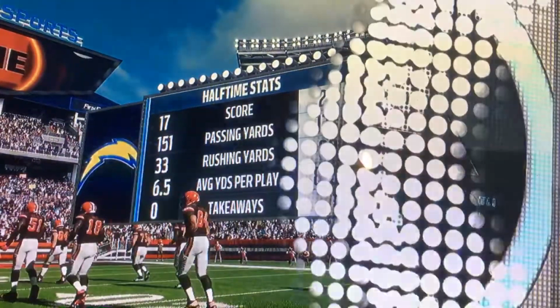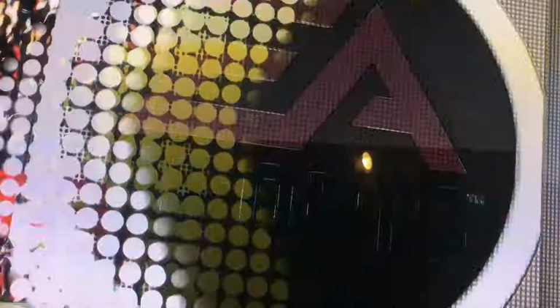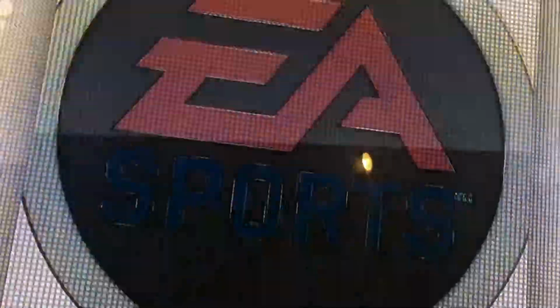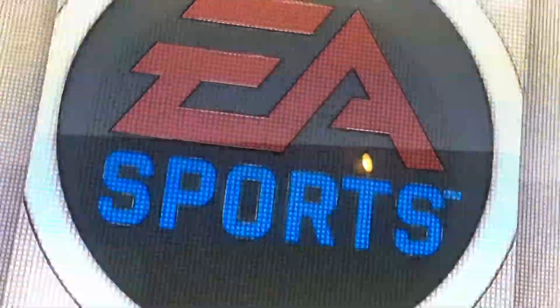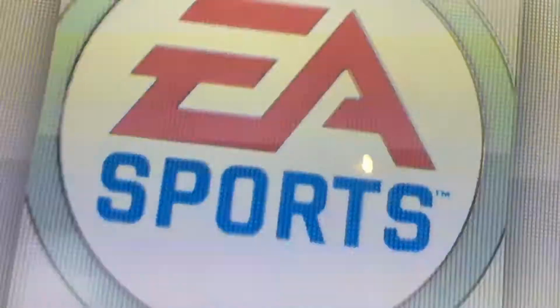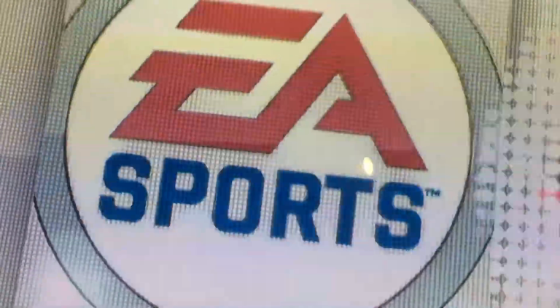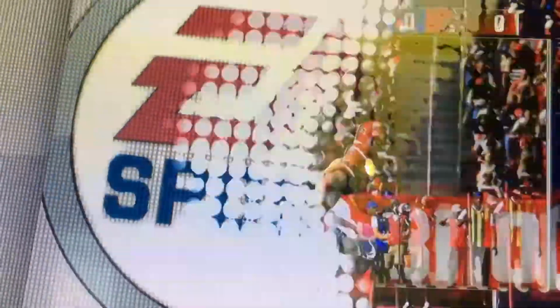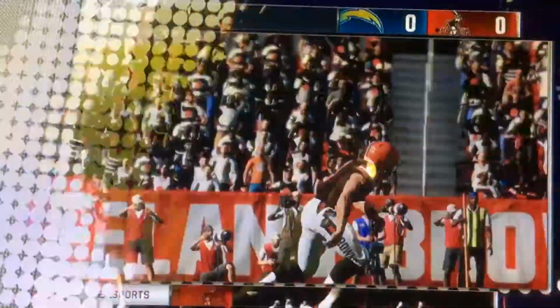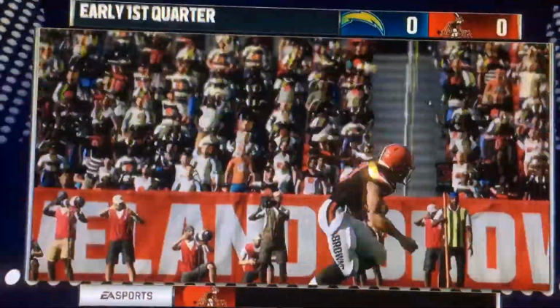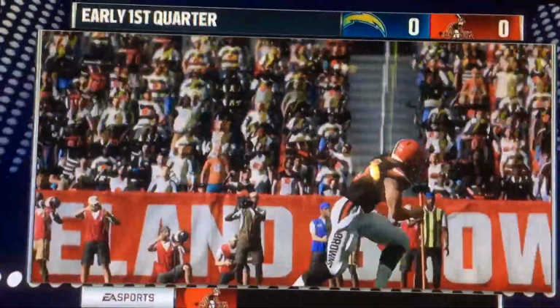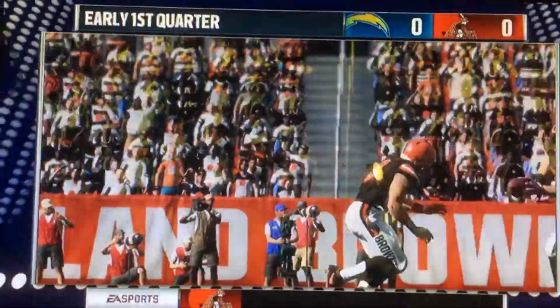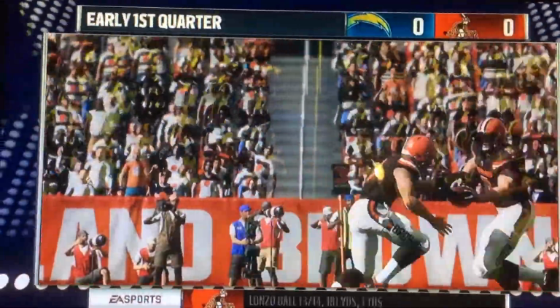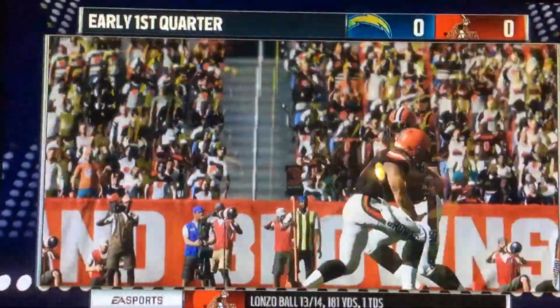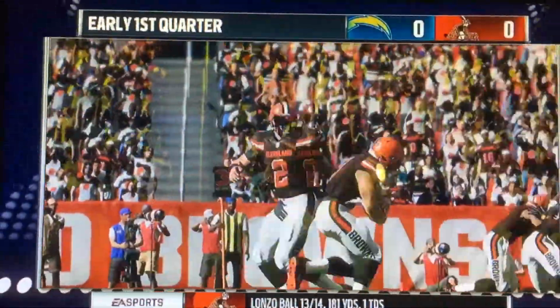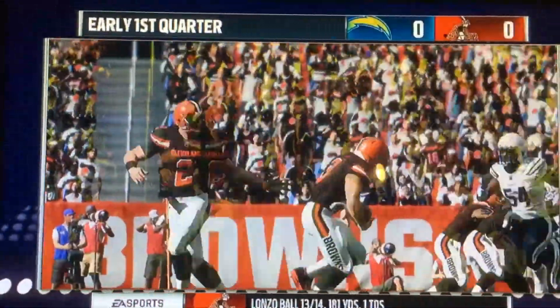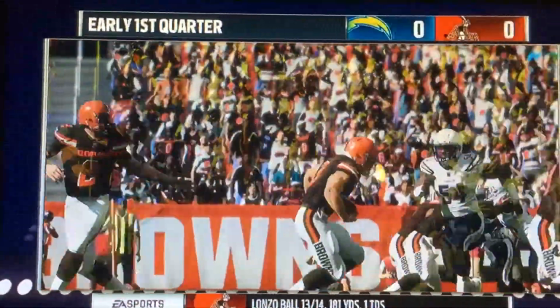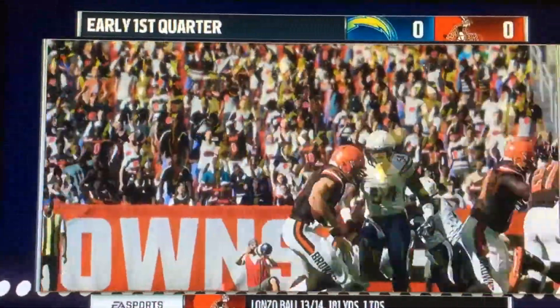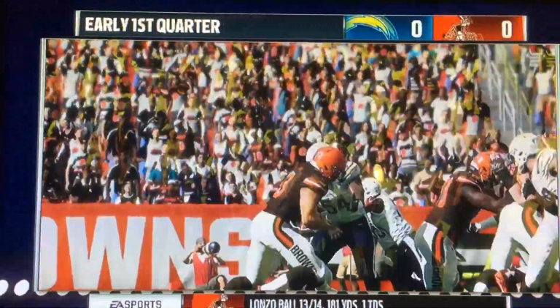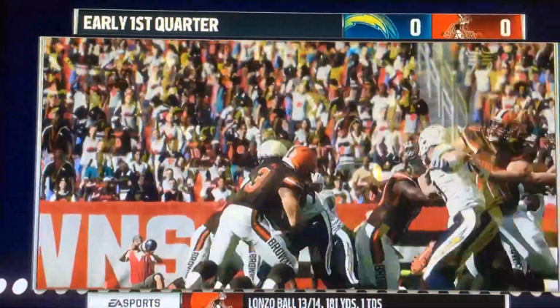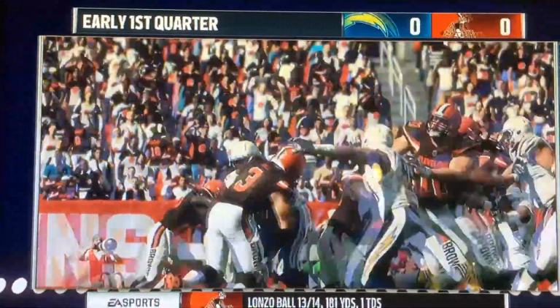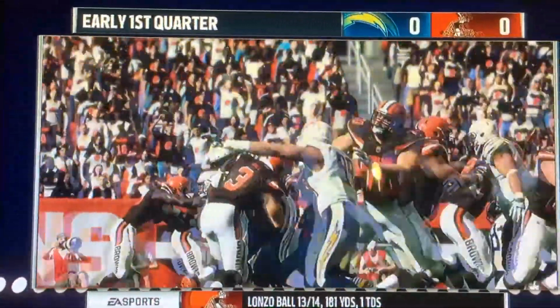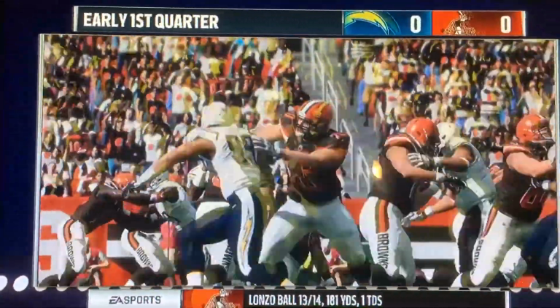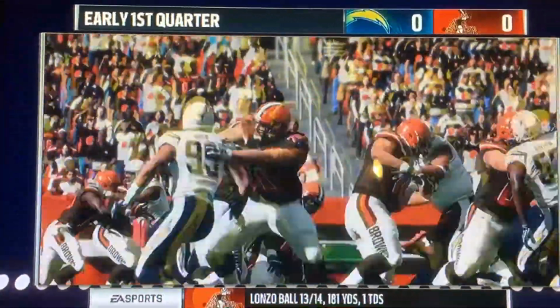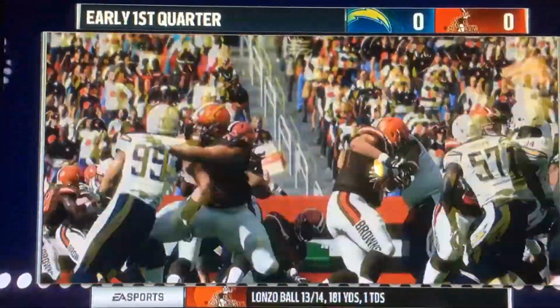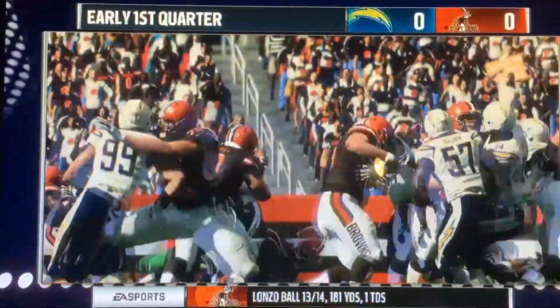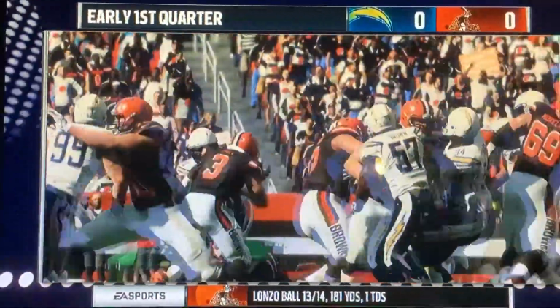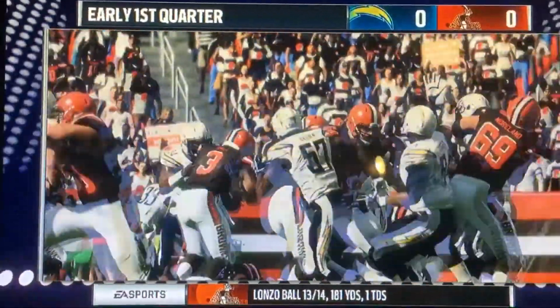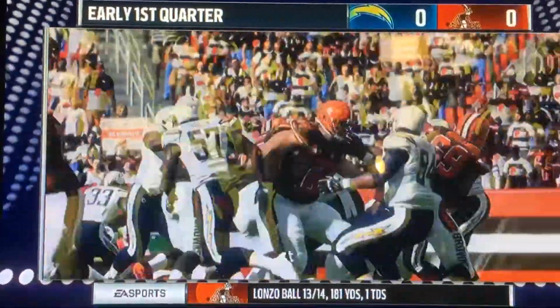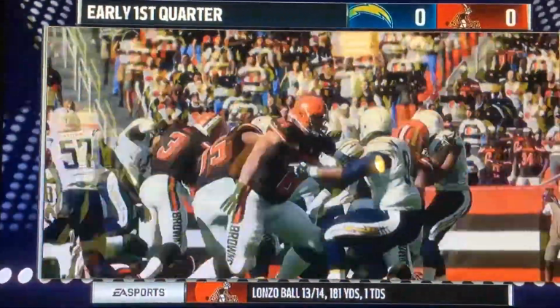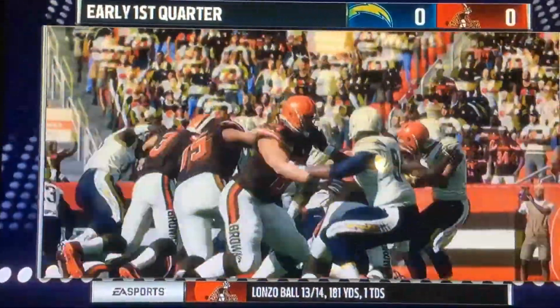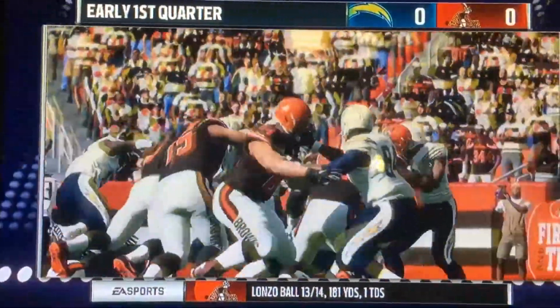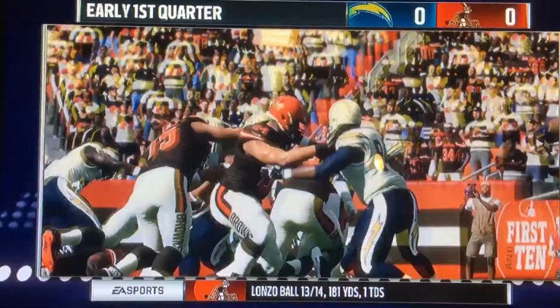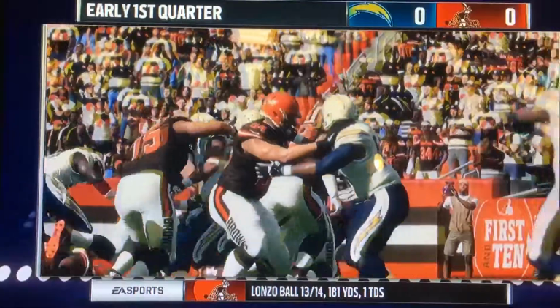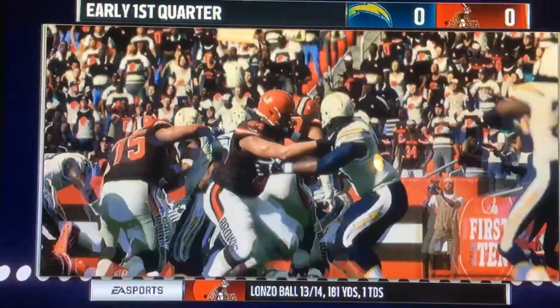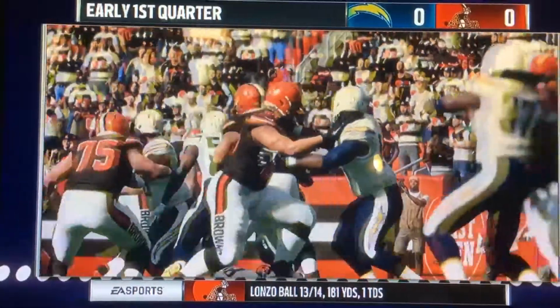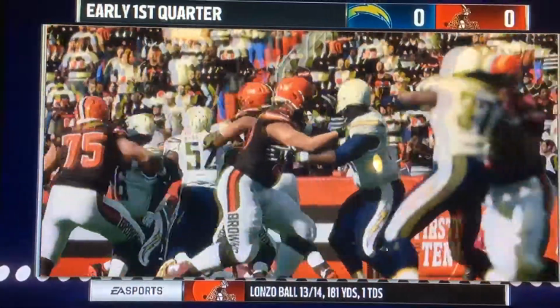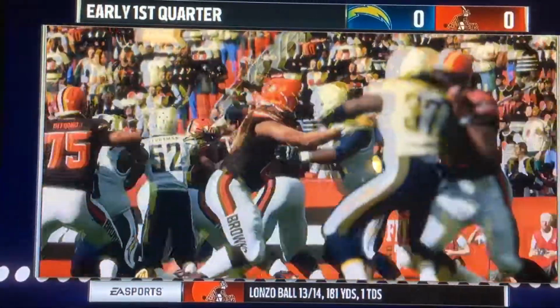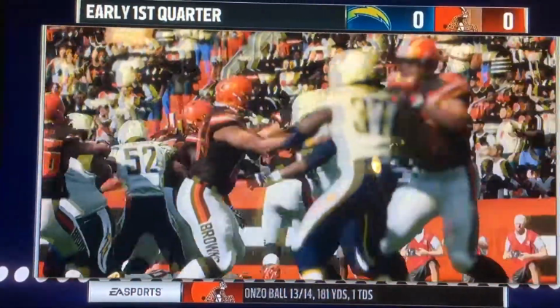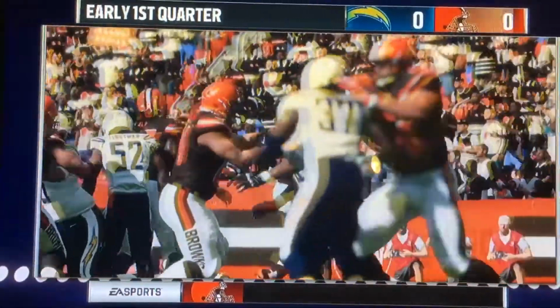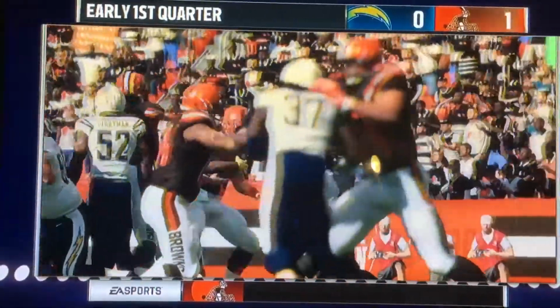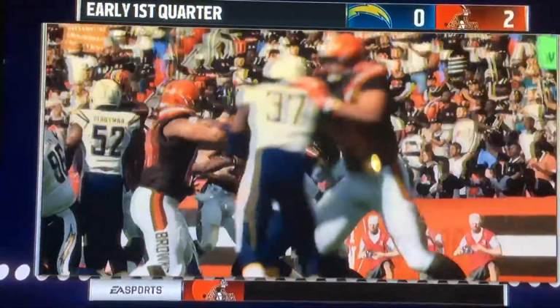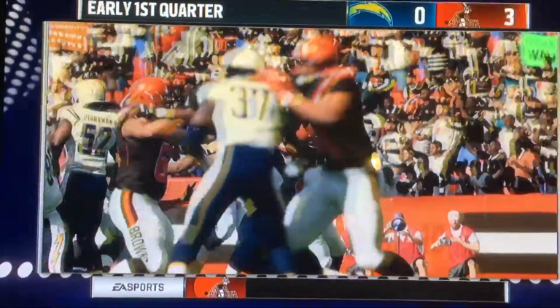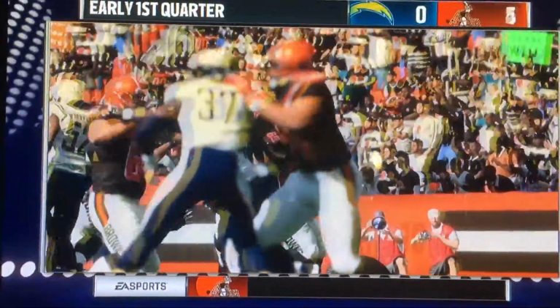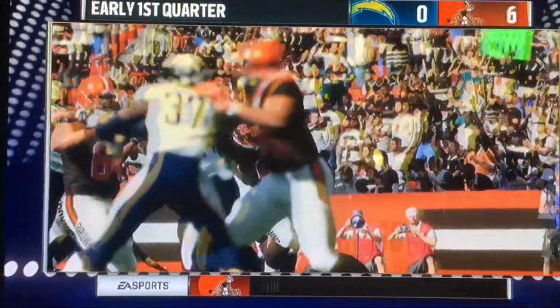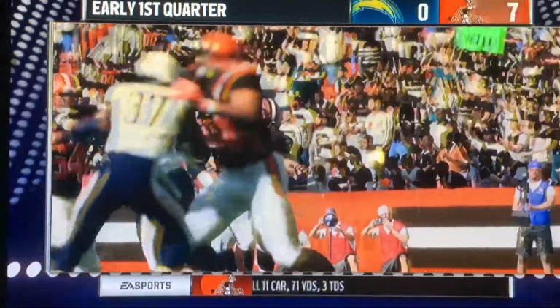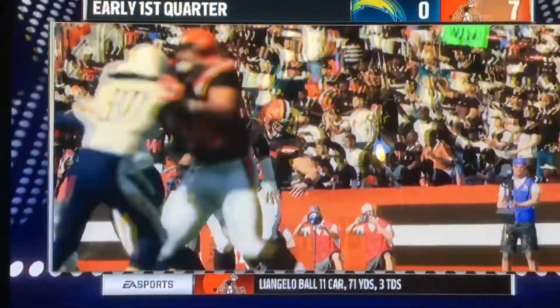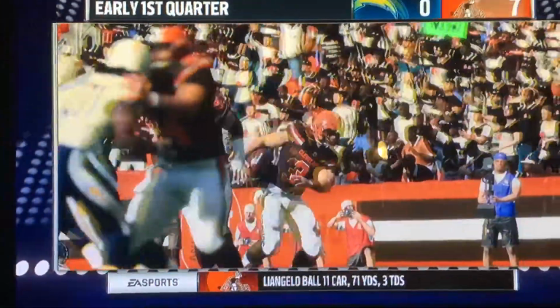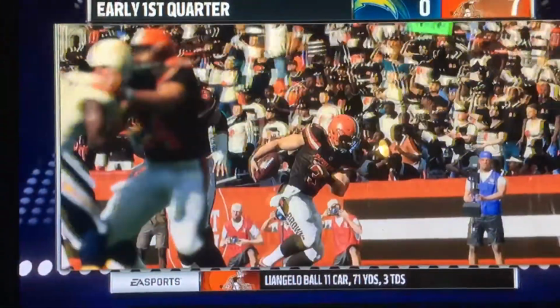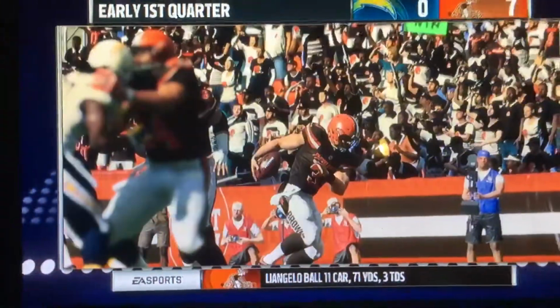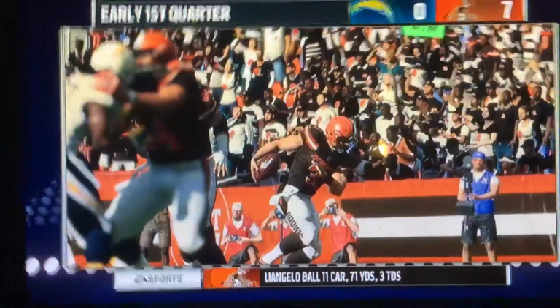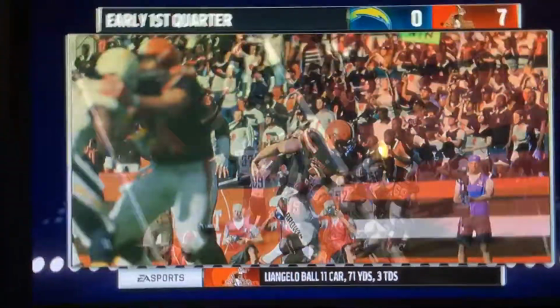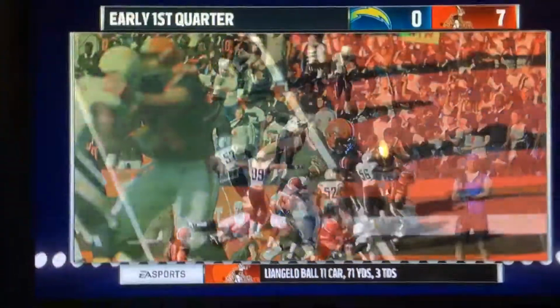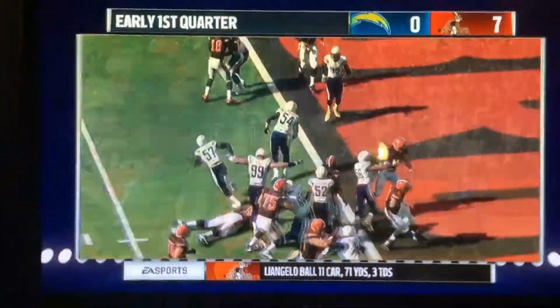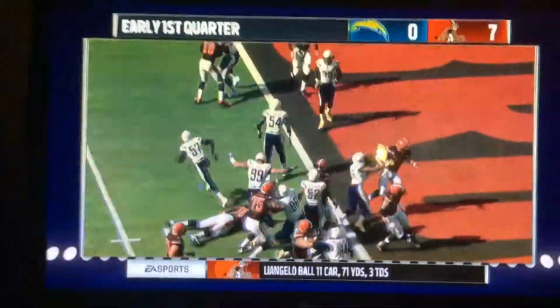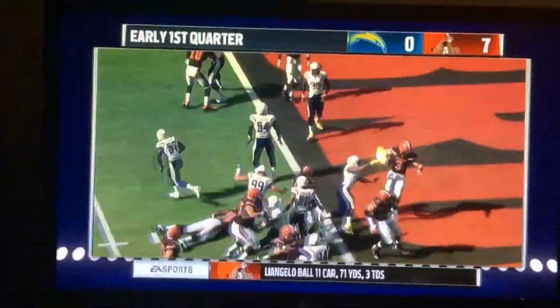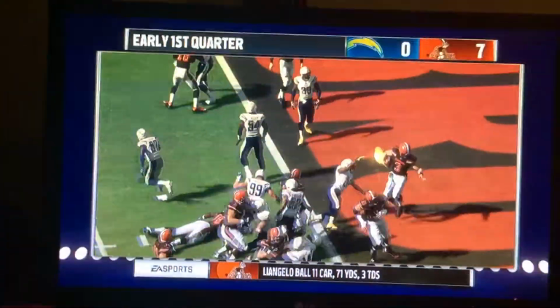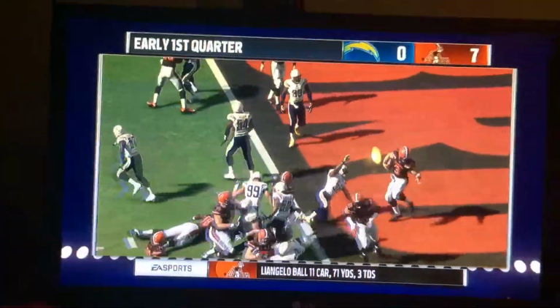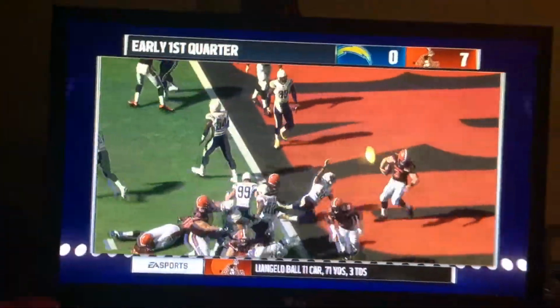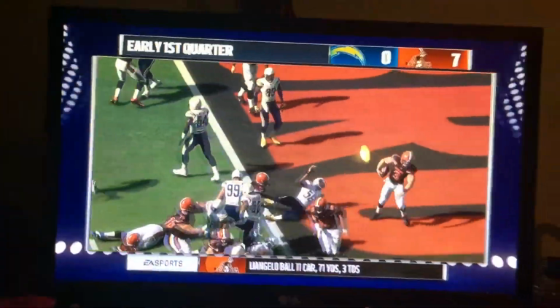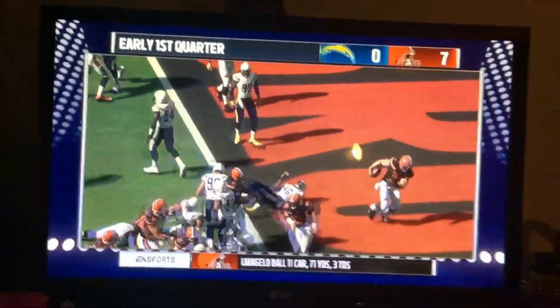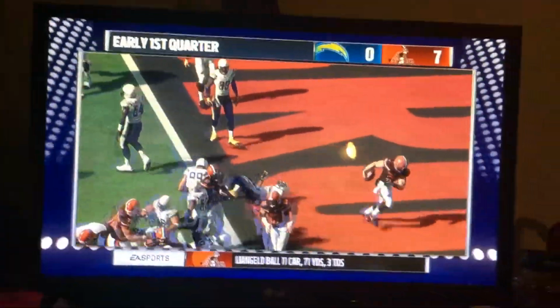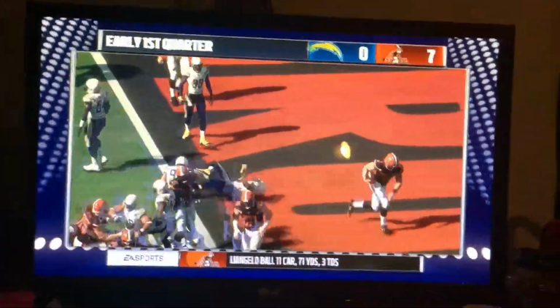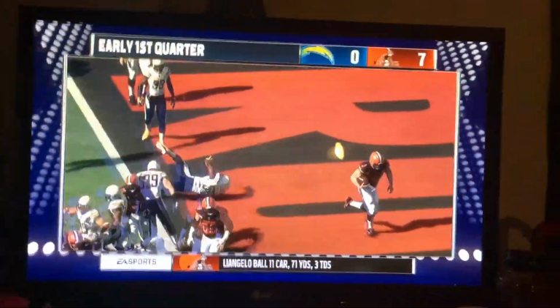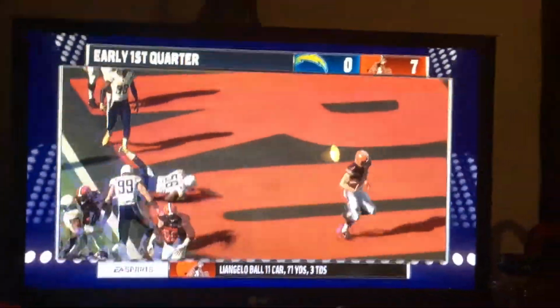Third down from inside the 10, hand off, the run goes up the middle, and he'll go for the score. Browns tied up at 7.